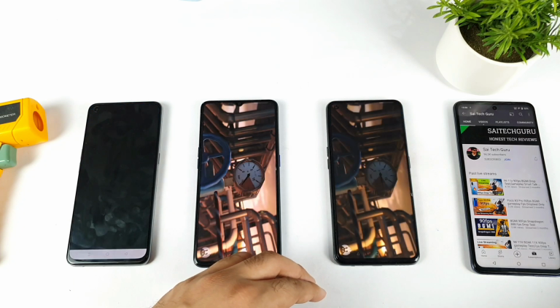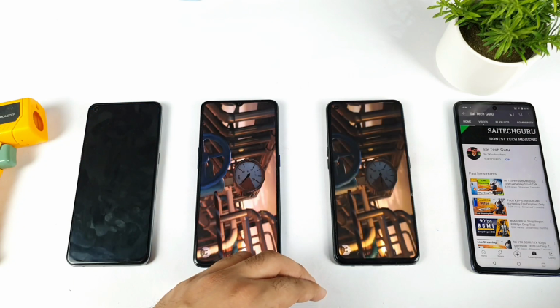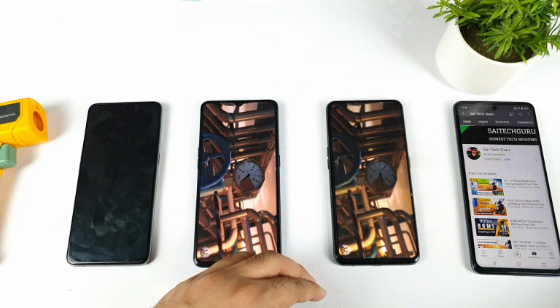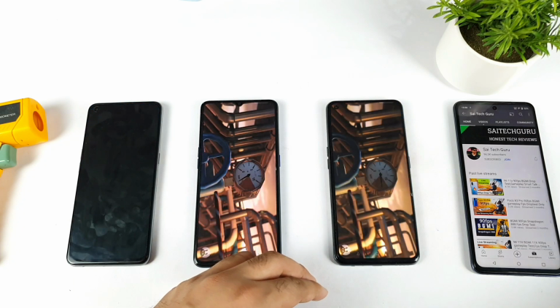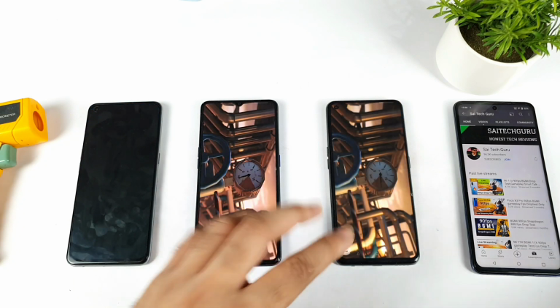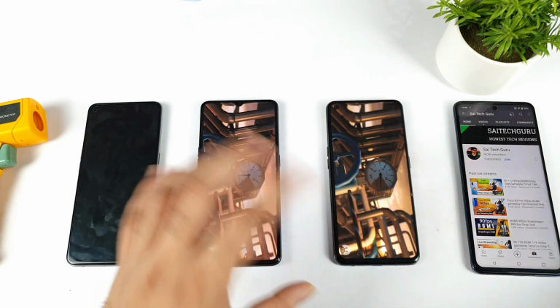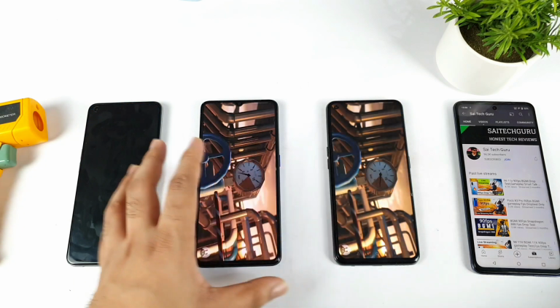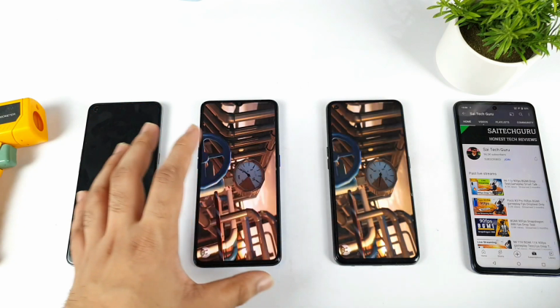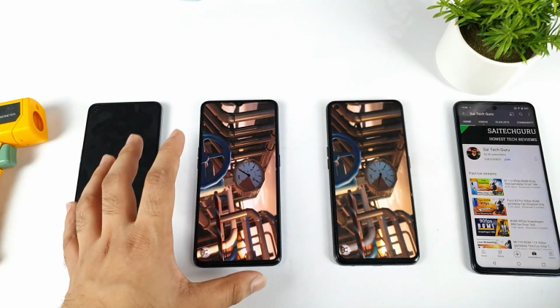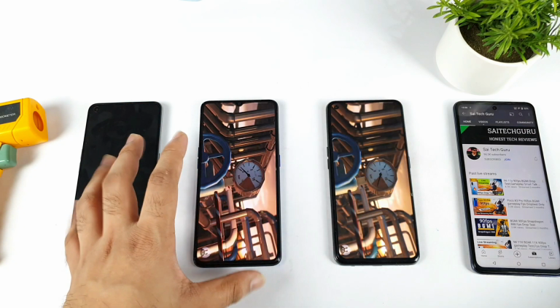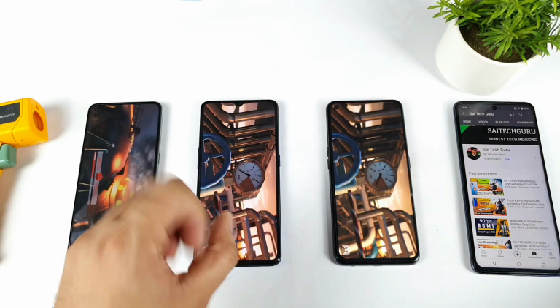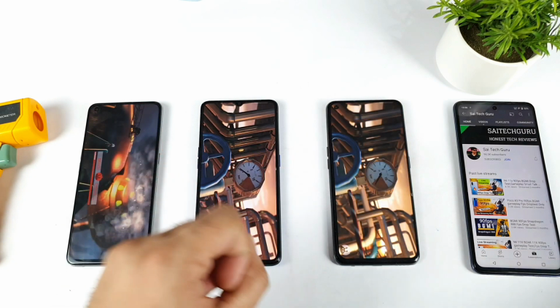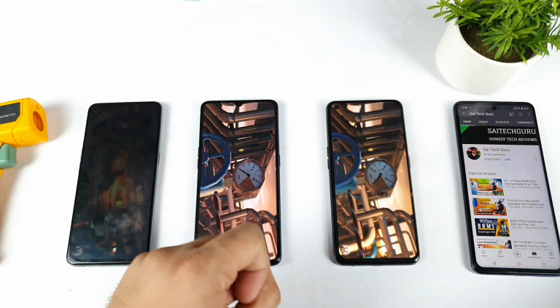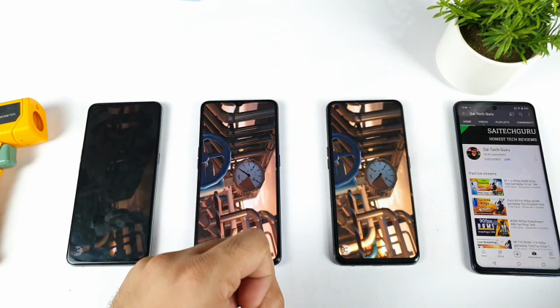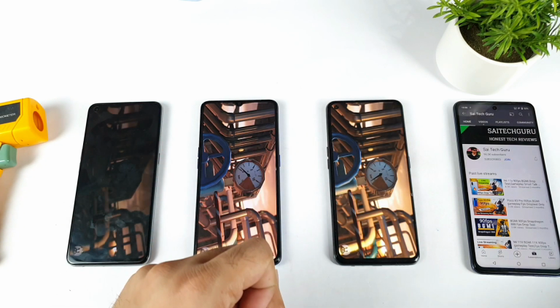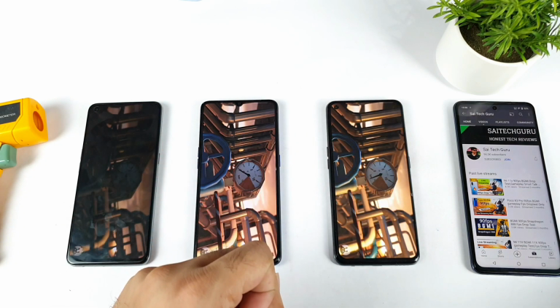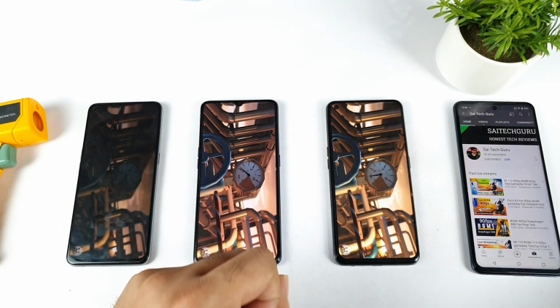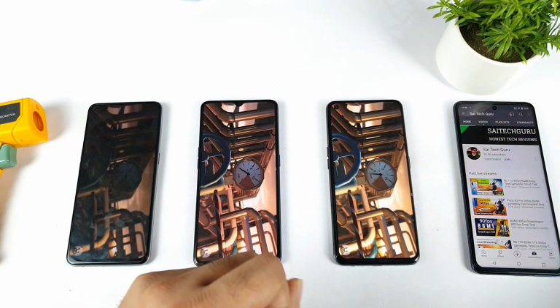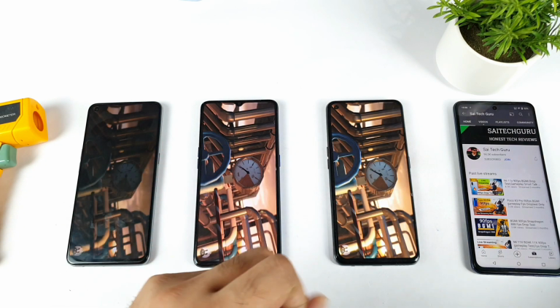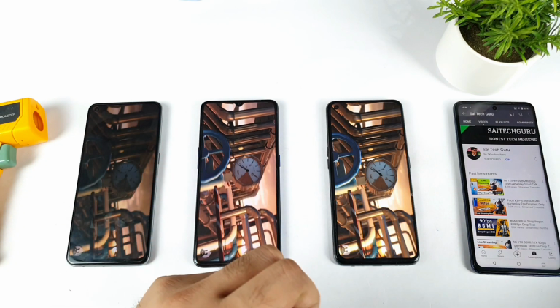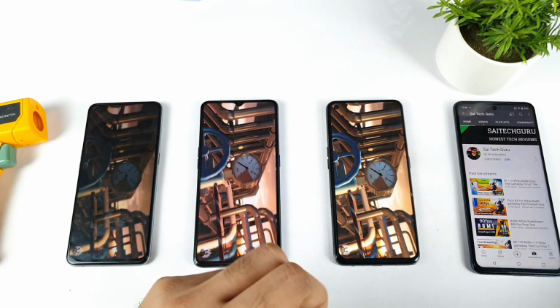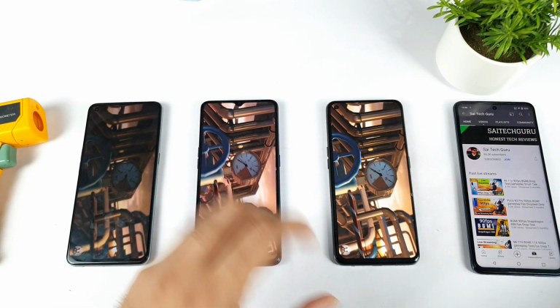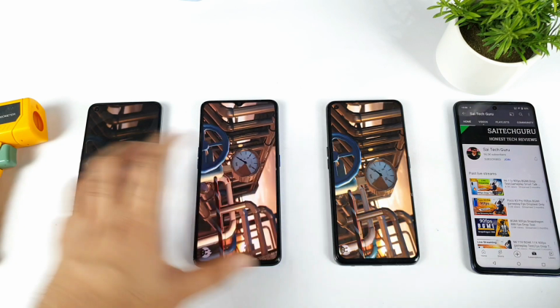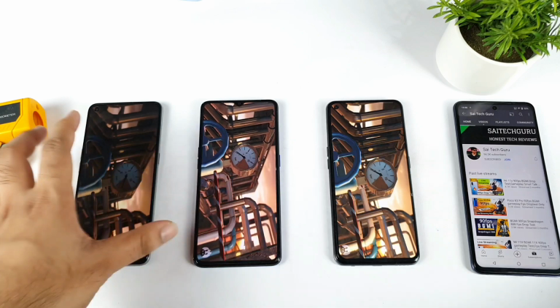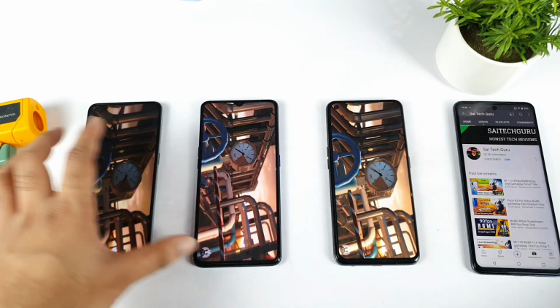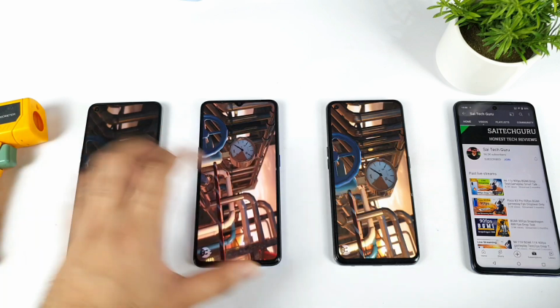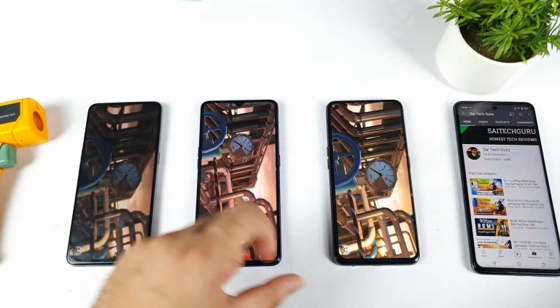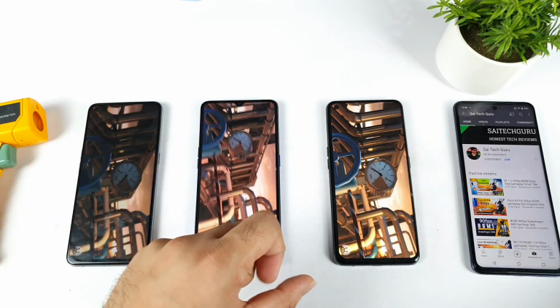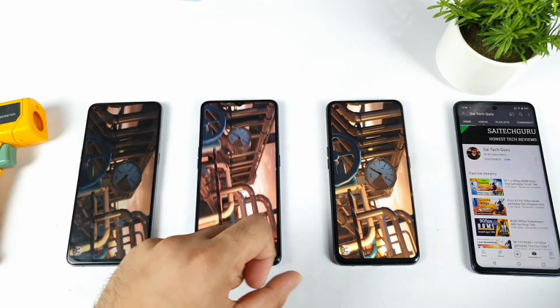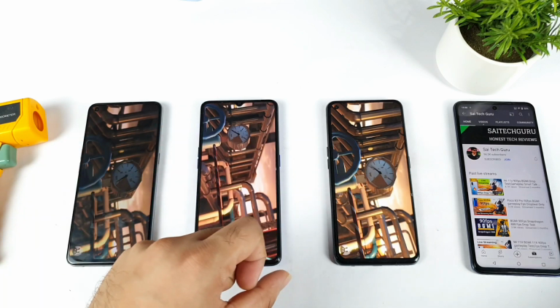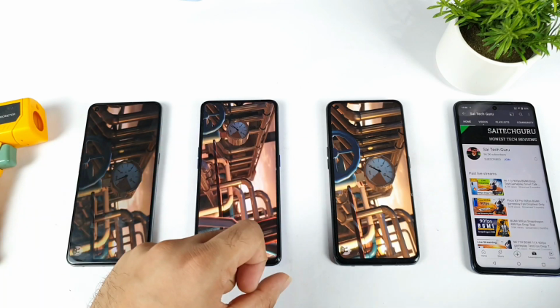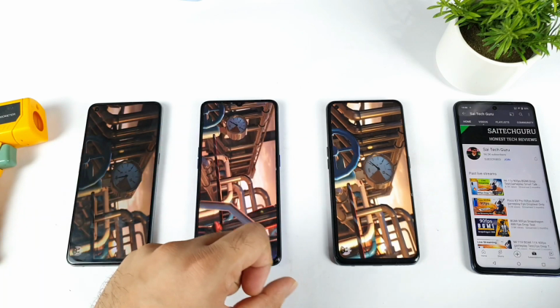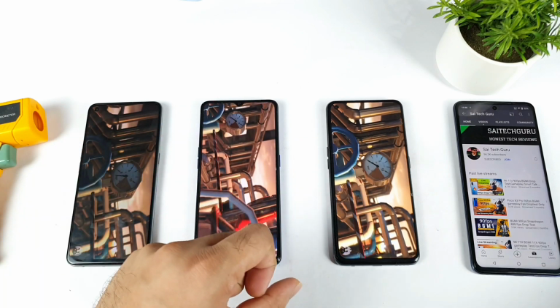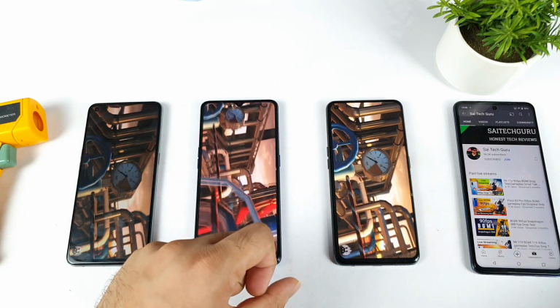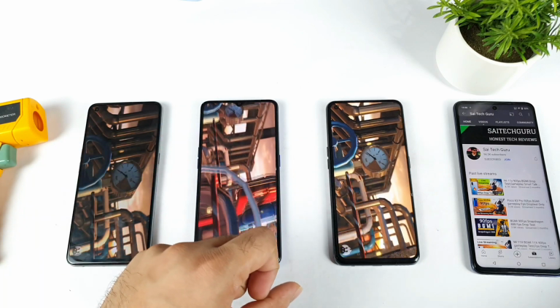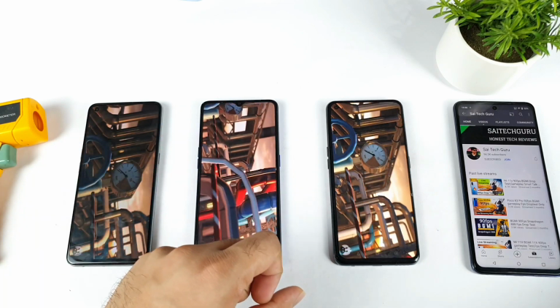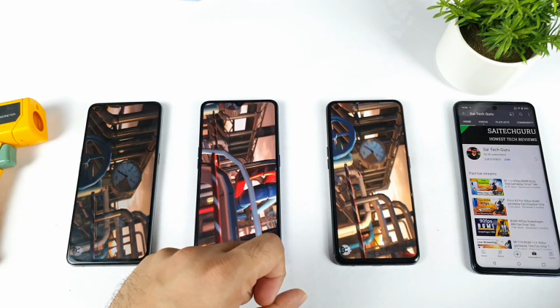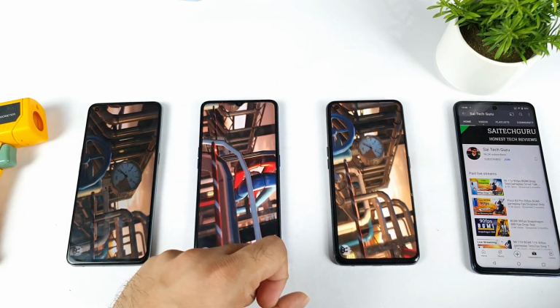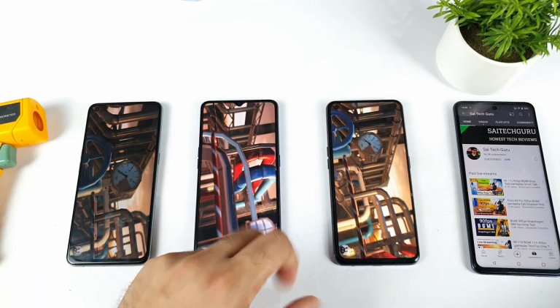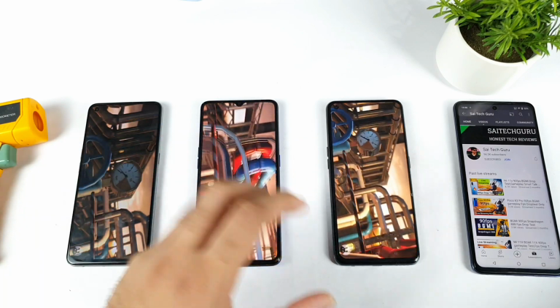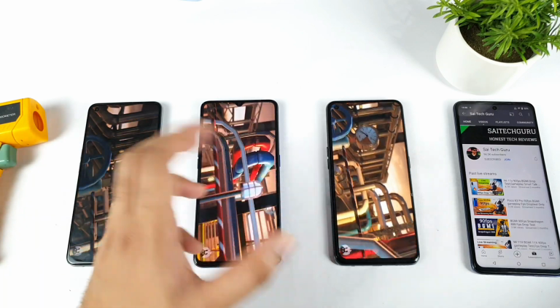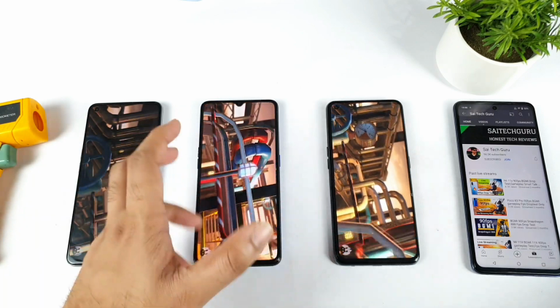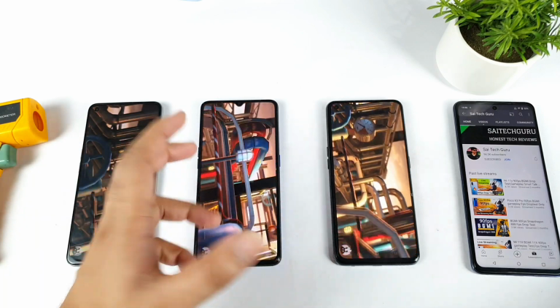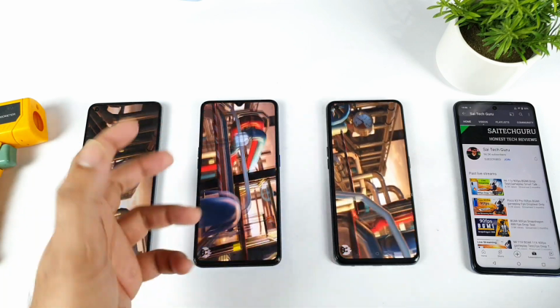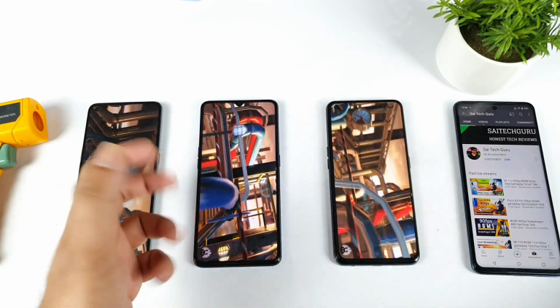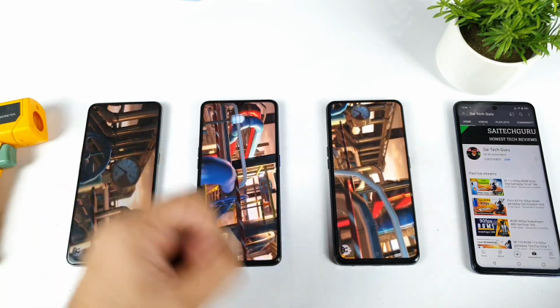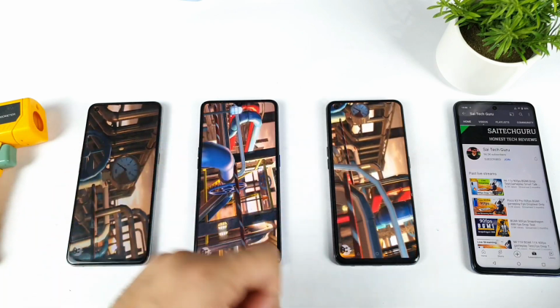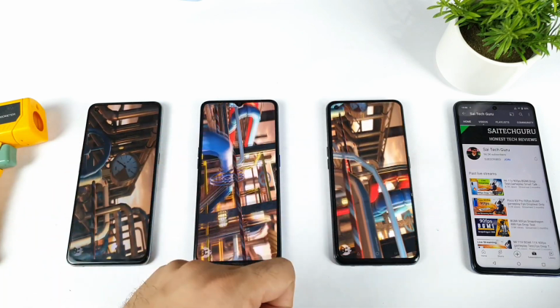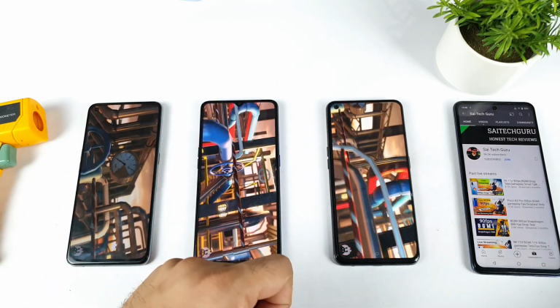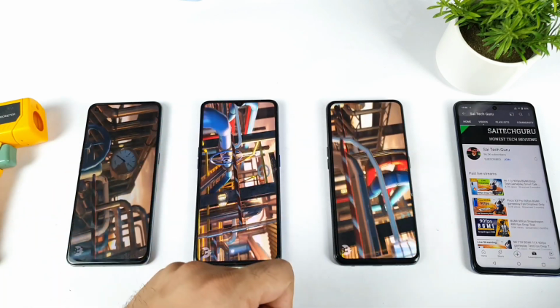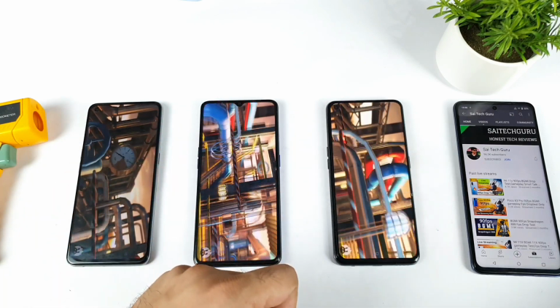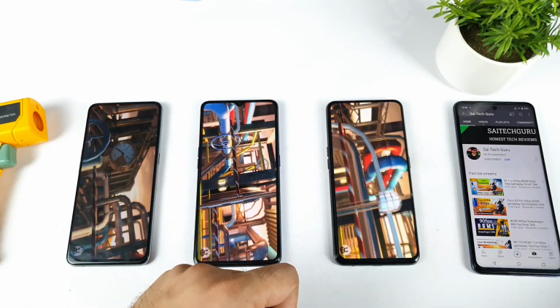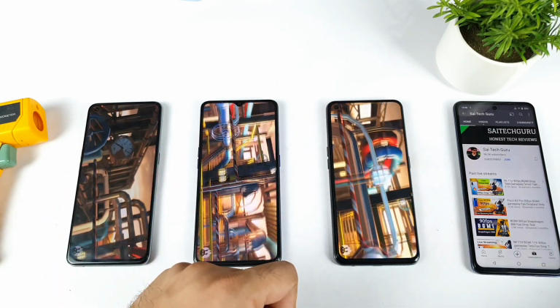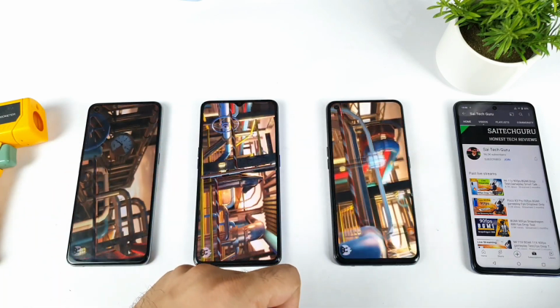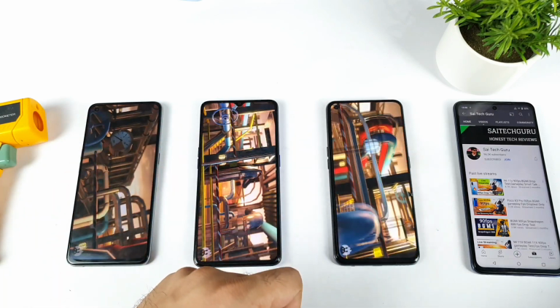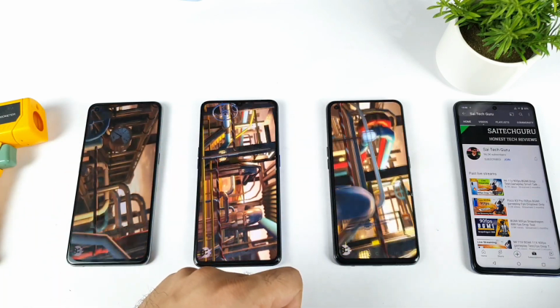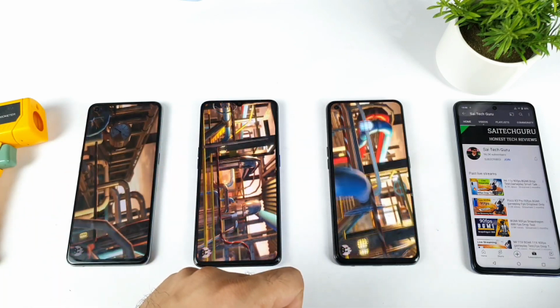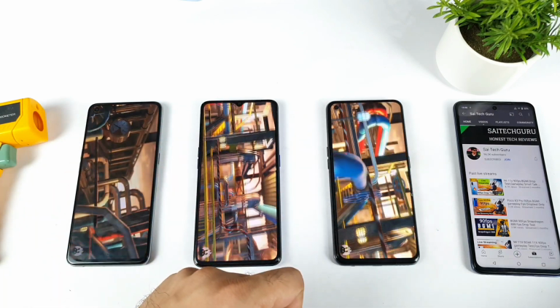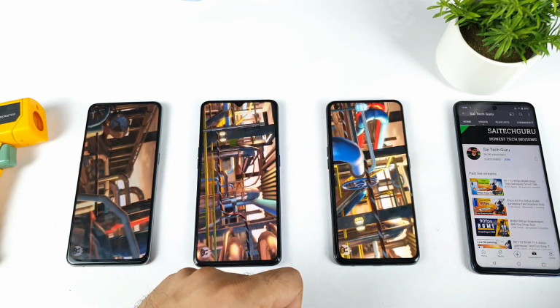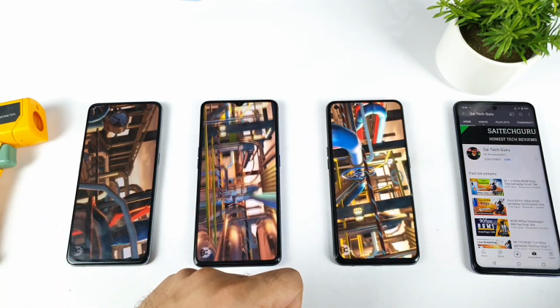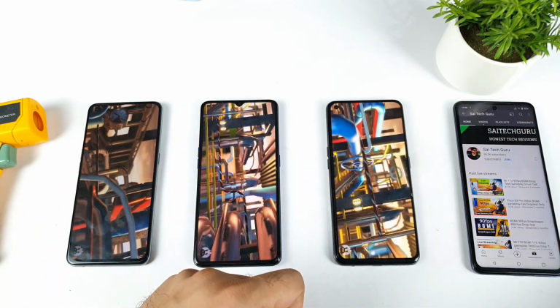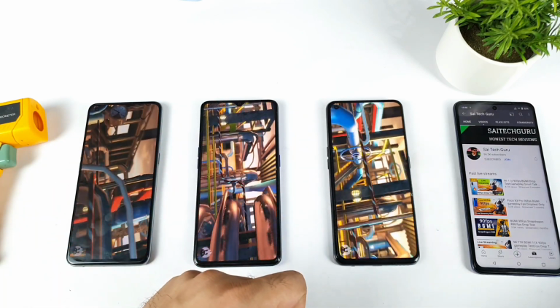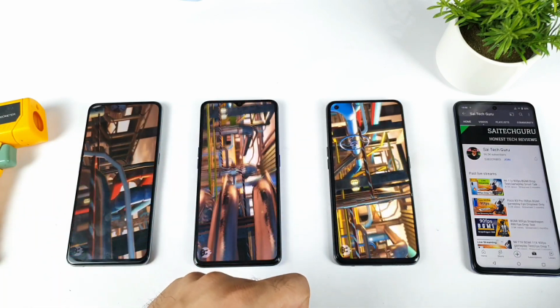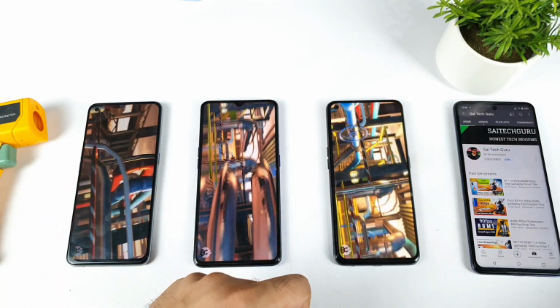I'm going to be back after some time after continuously running the Antutu benchmark test, then we can understand the results a bit better.